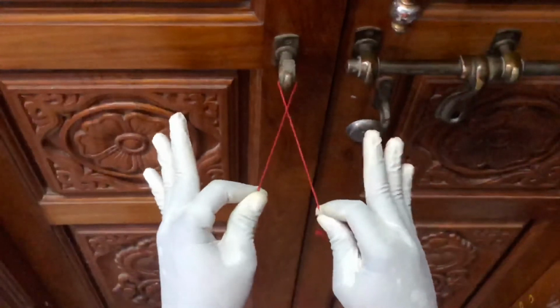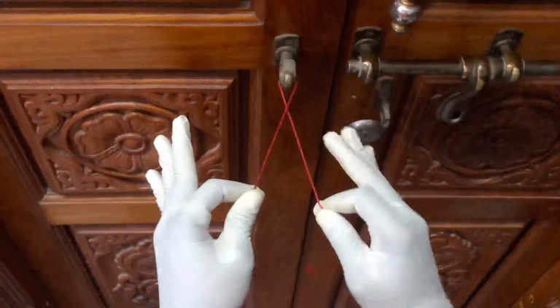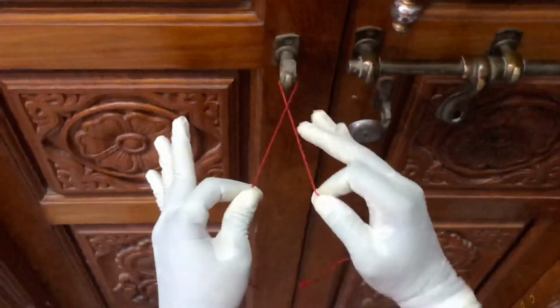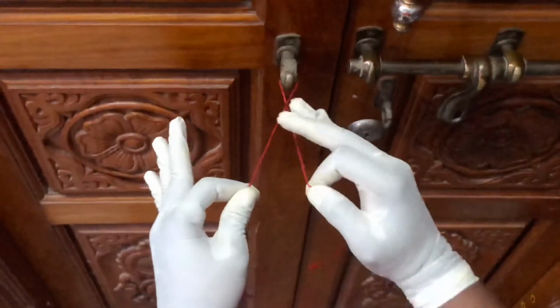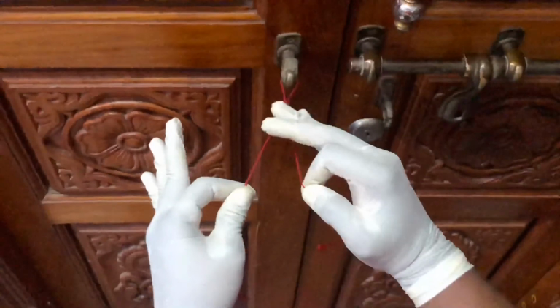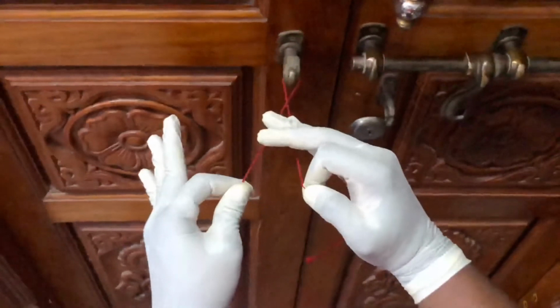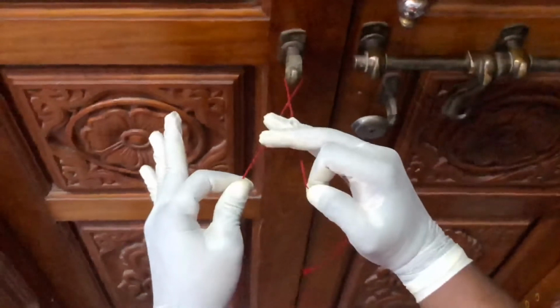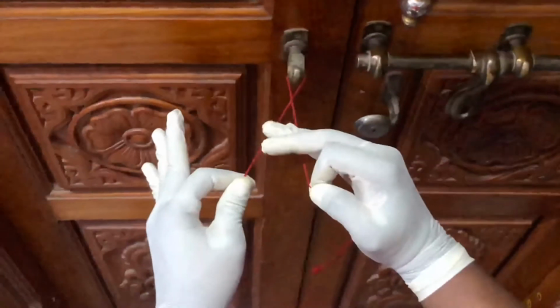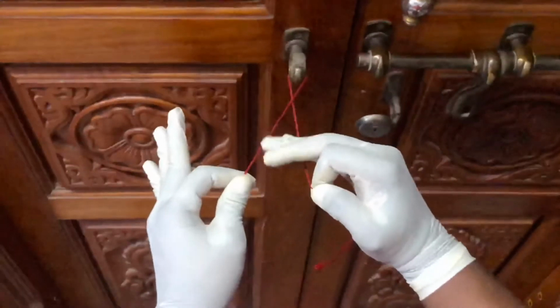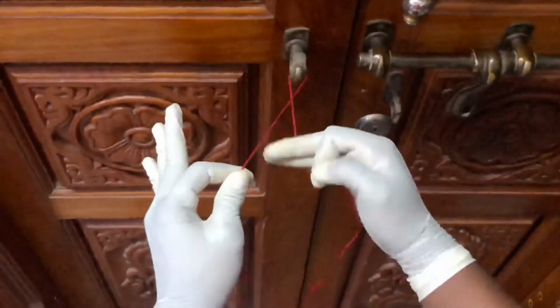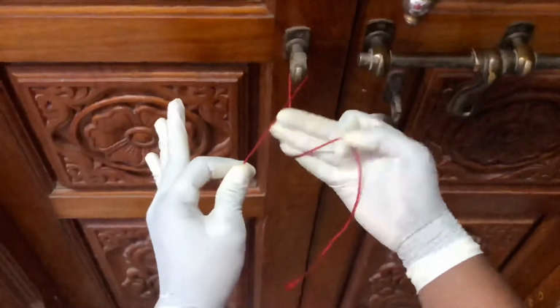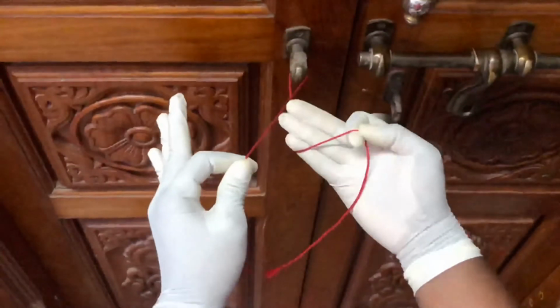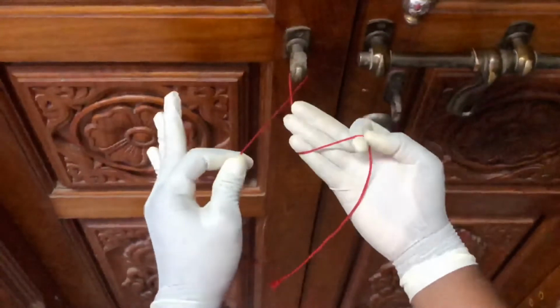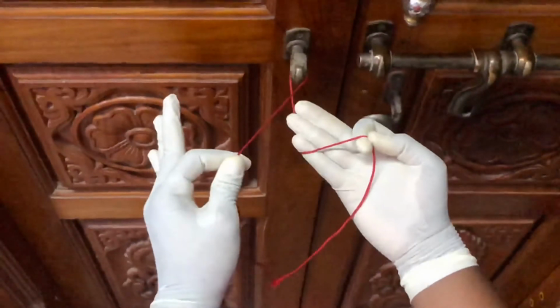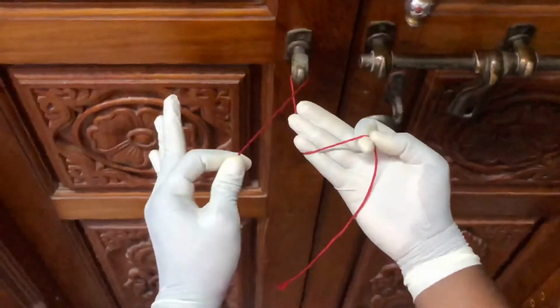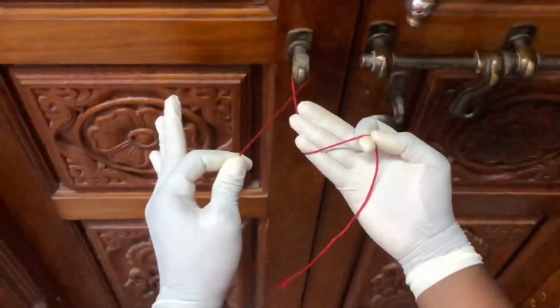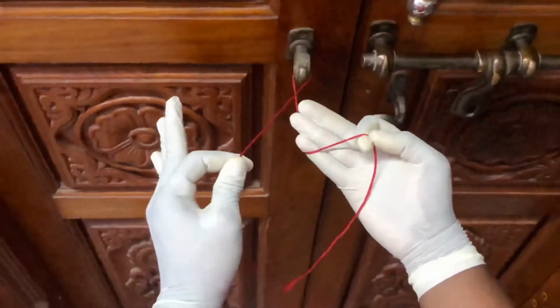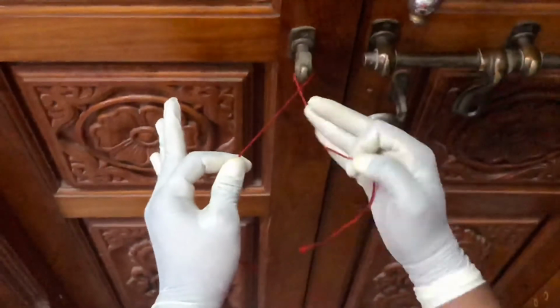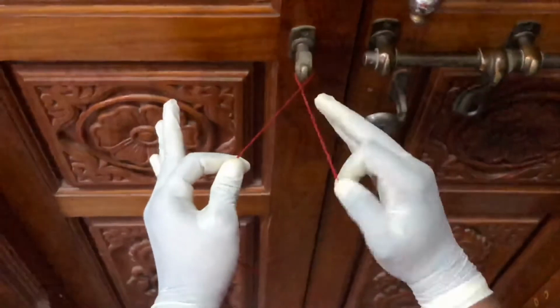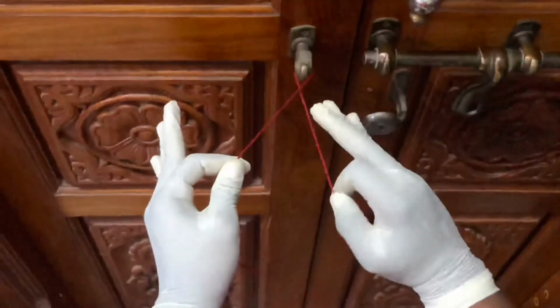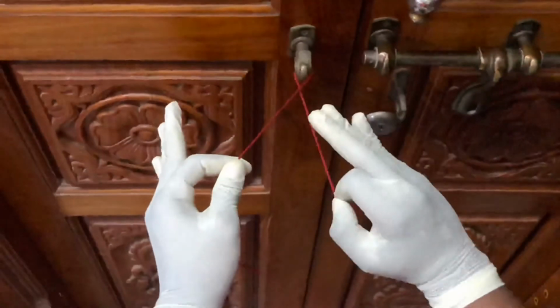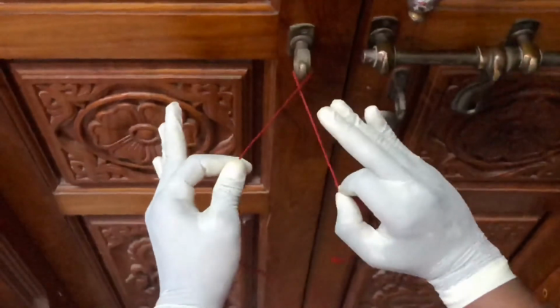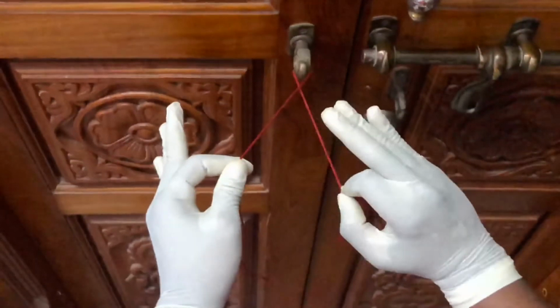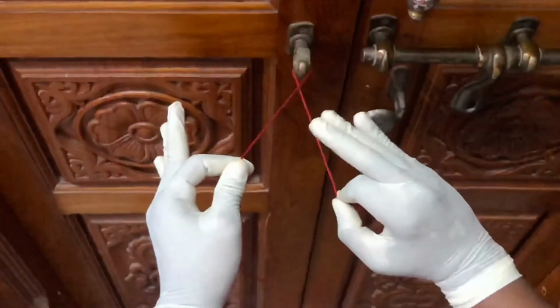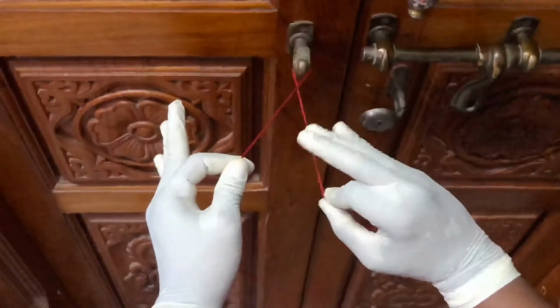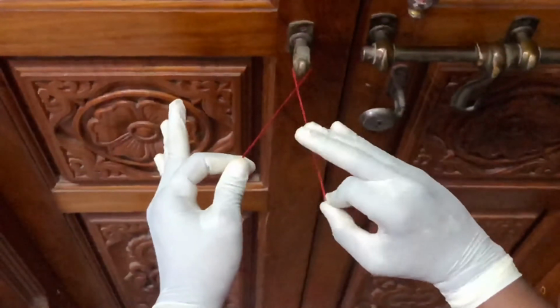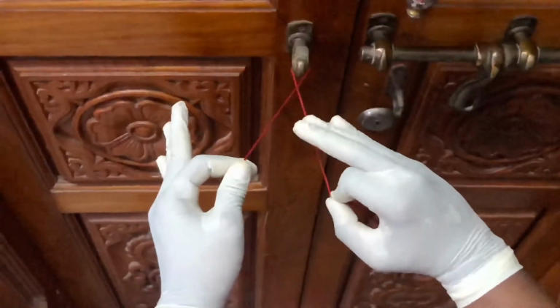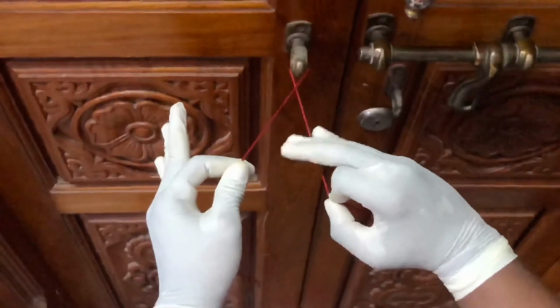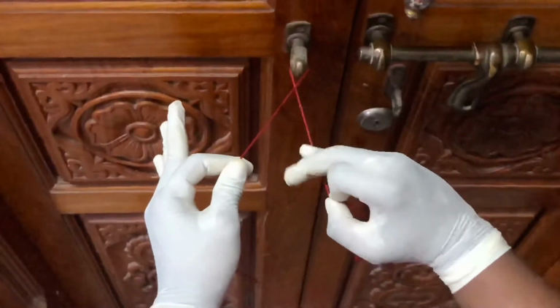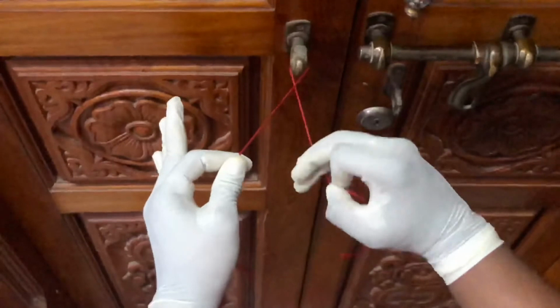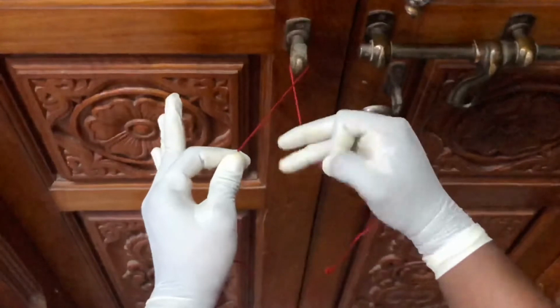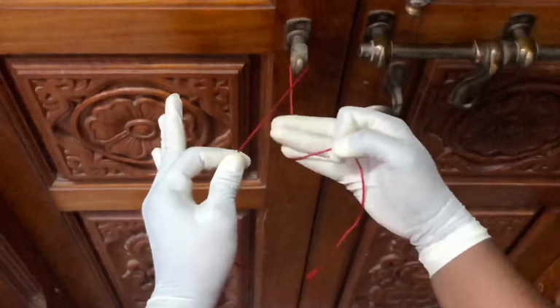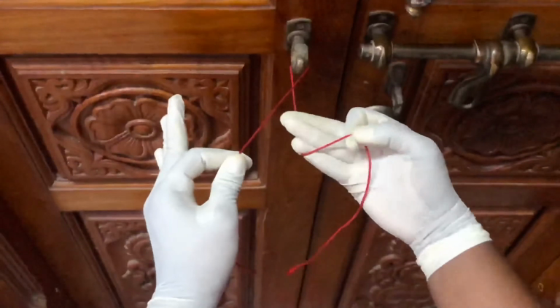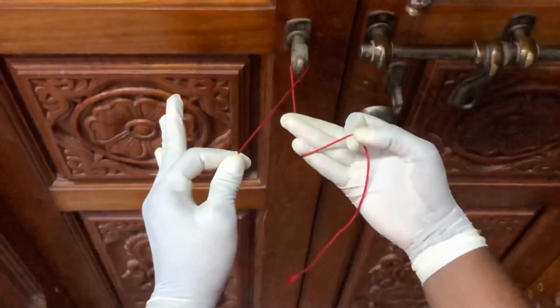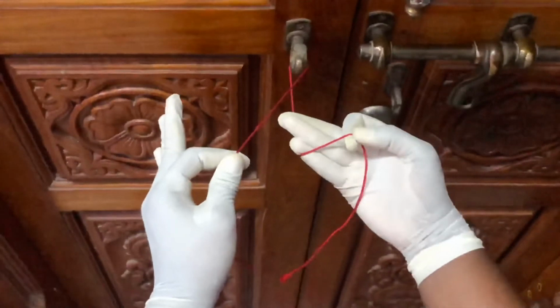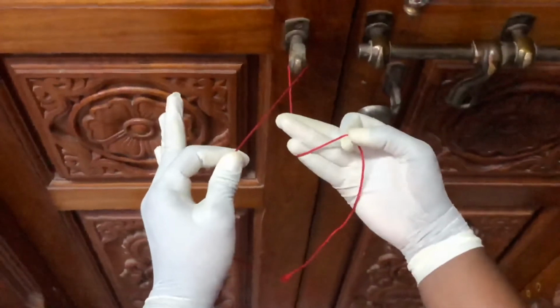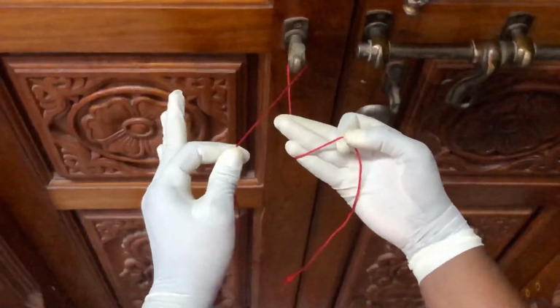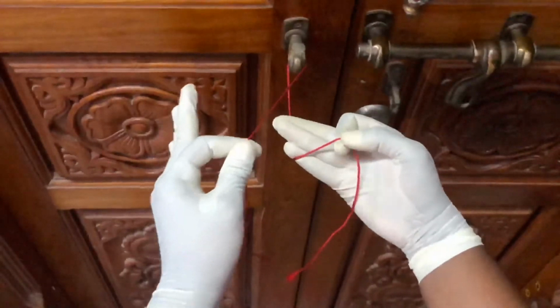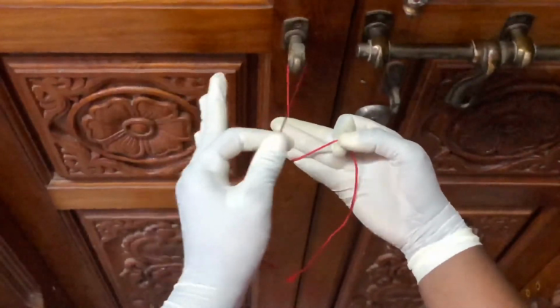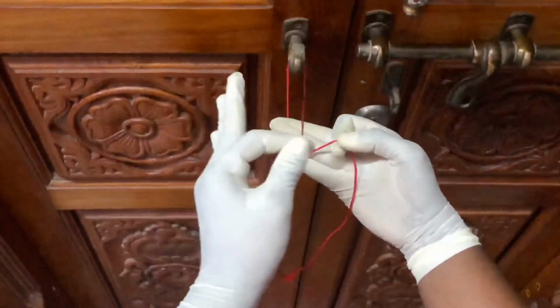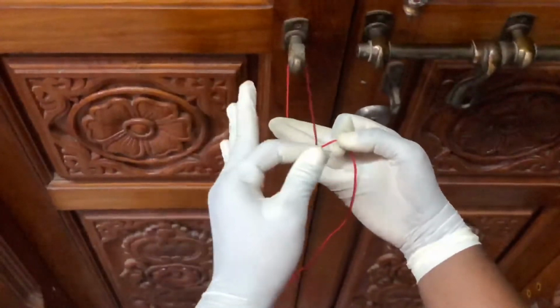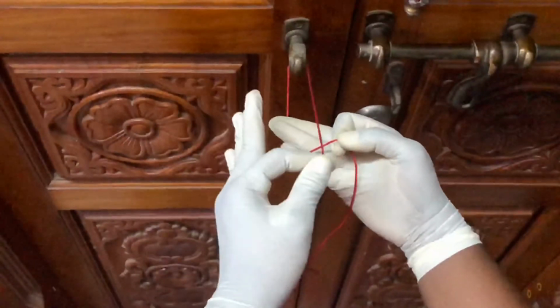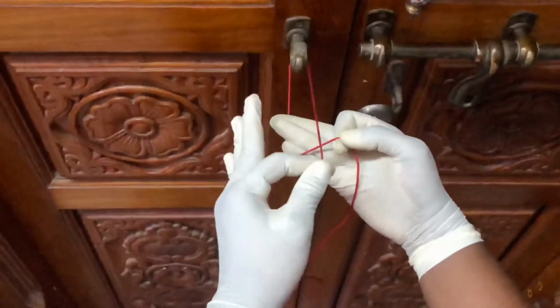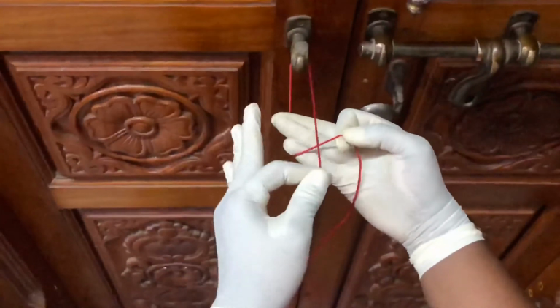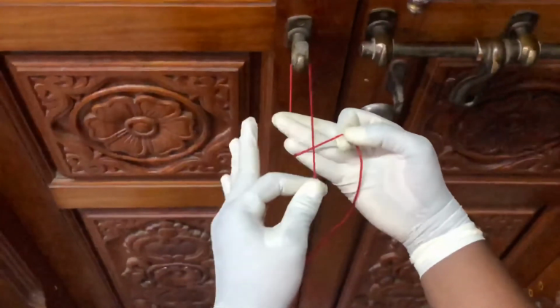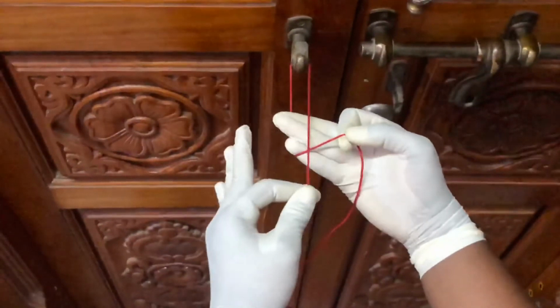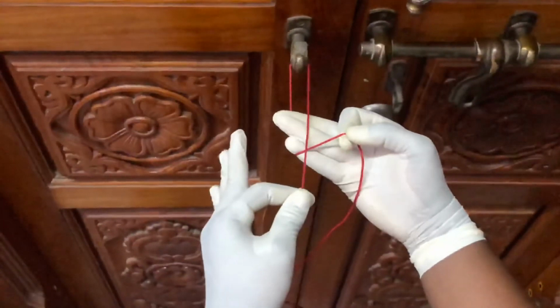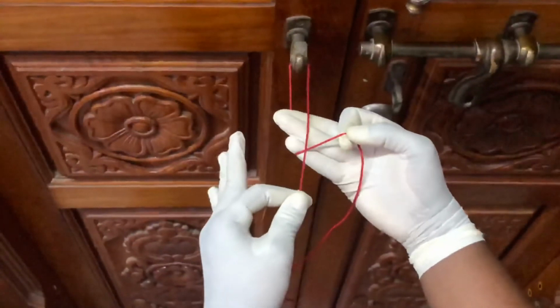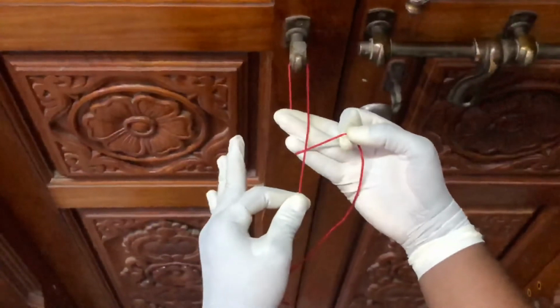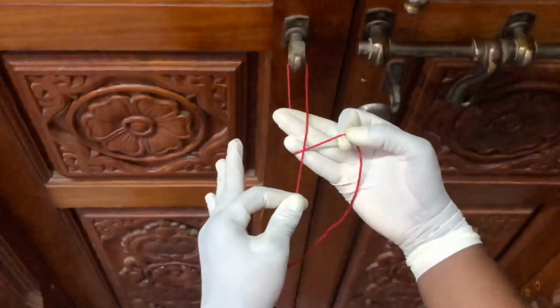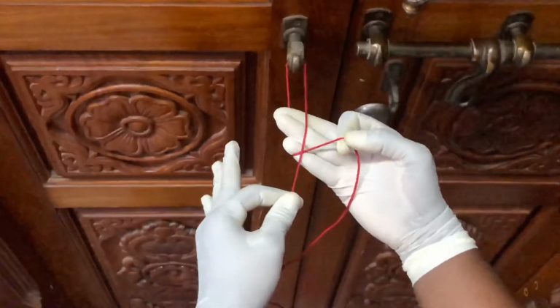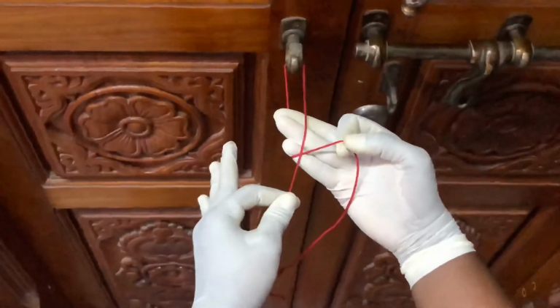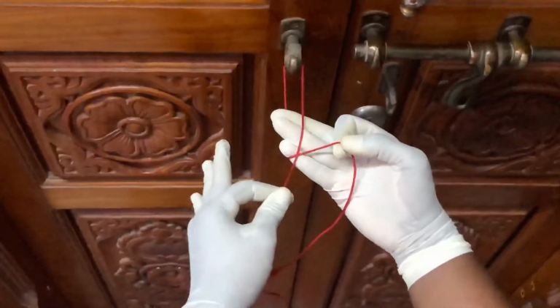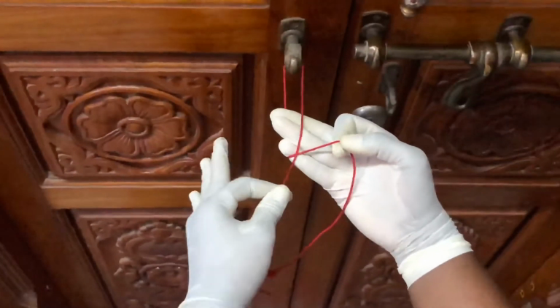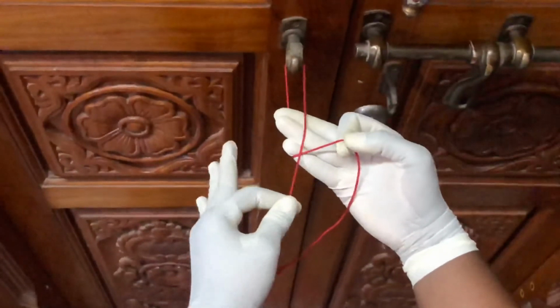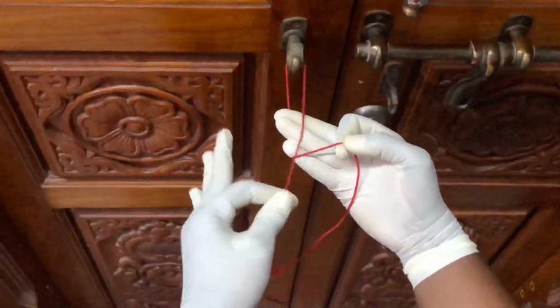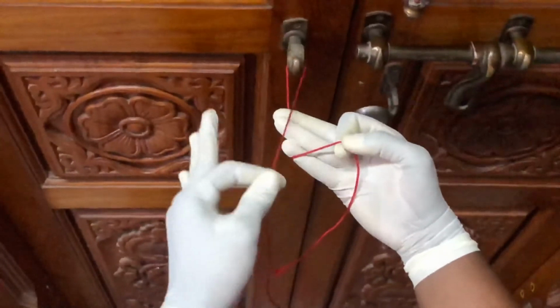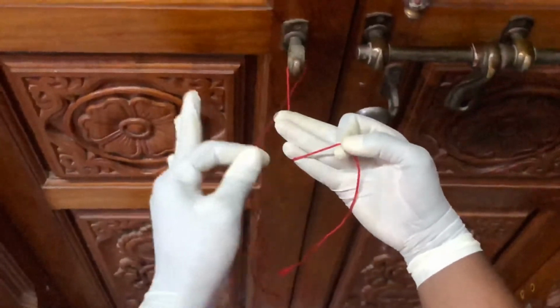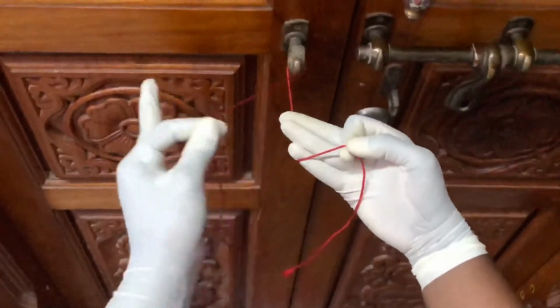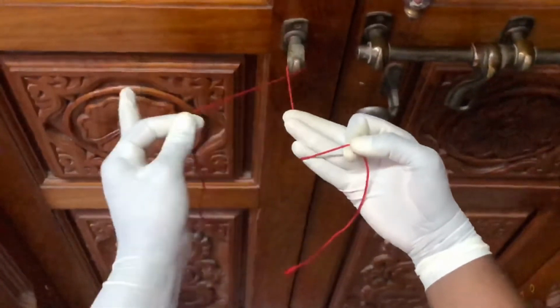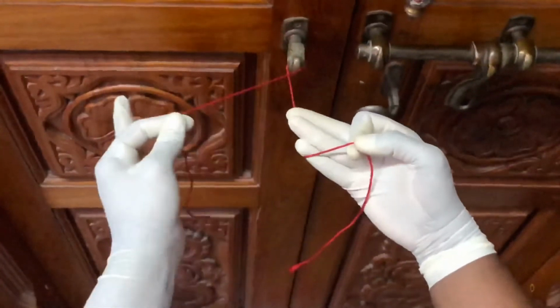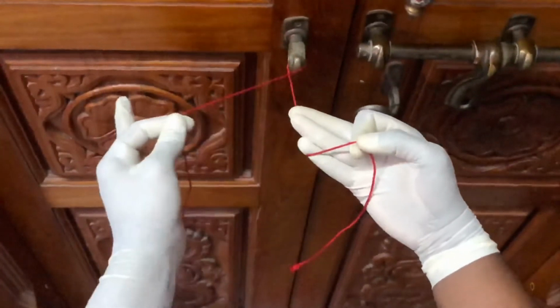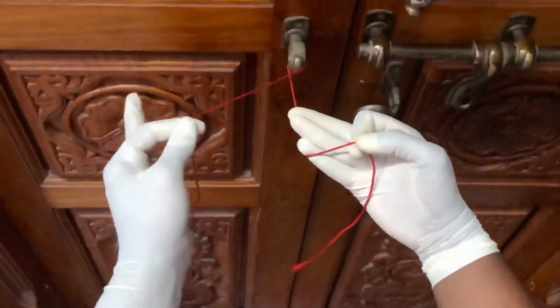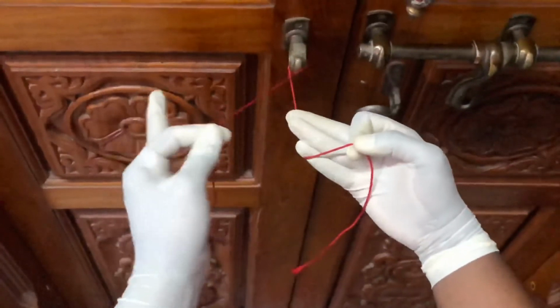Internally rotate your right hand such that it forms half of a loop. Complete the loop by placing the other thread over it.